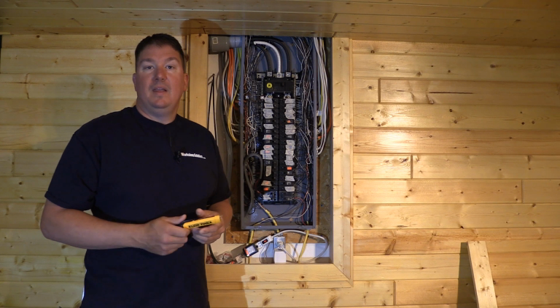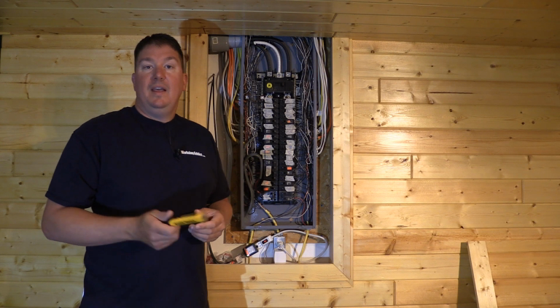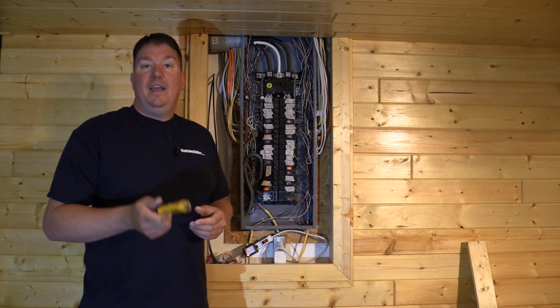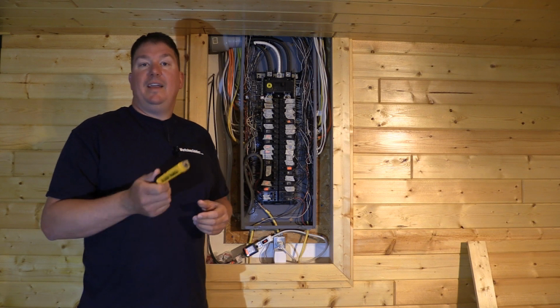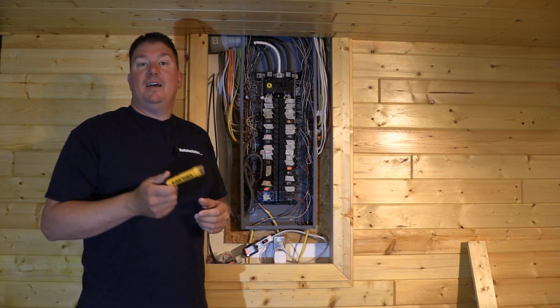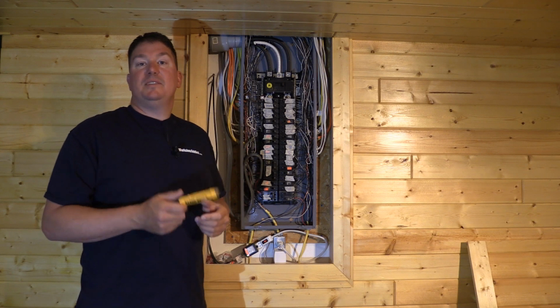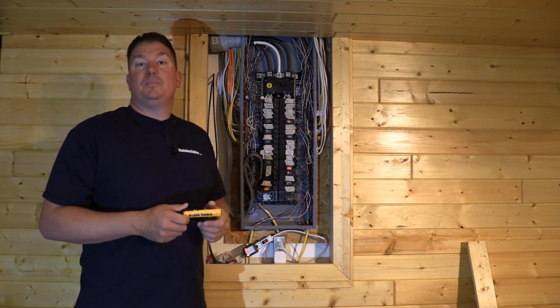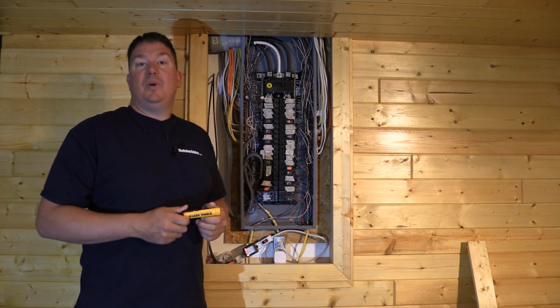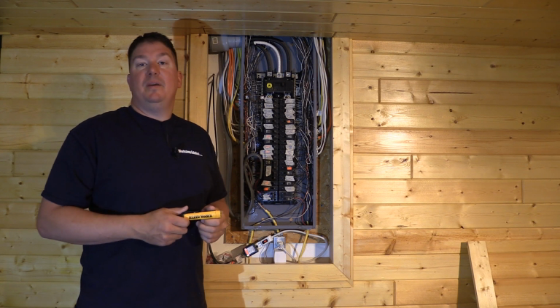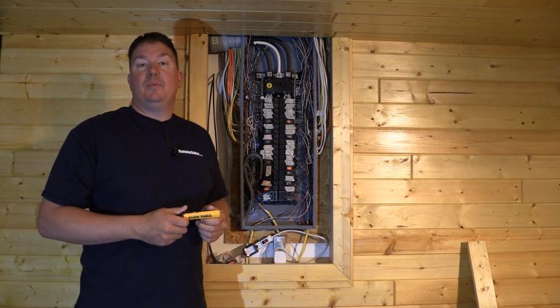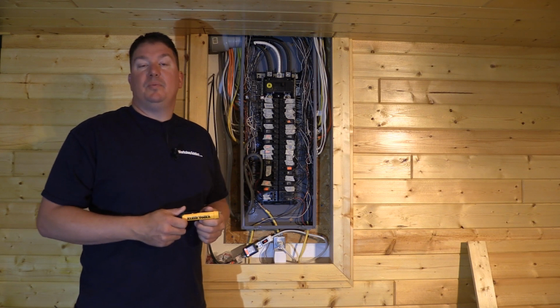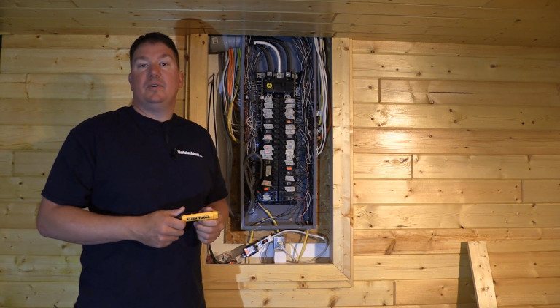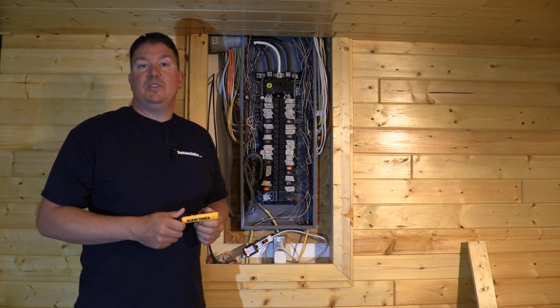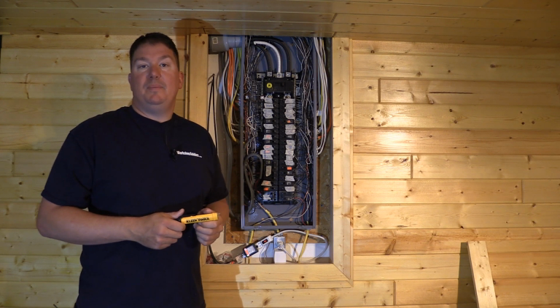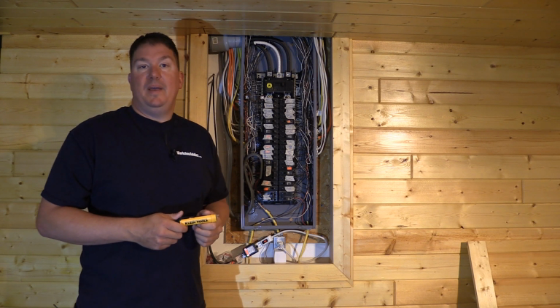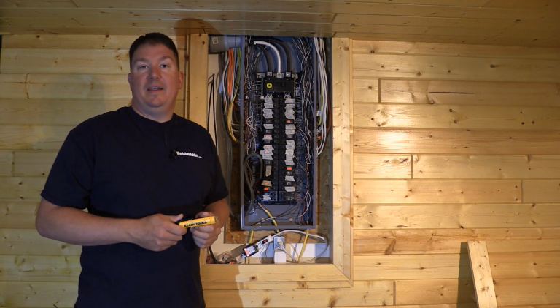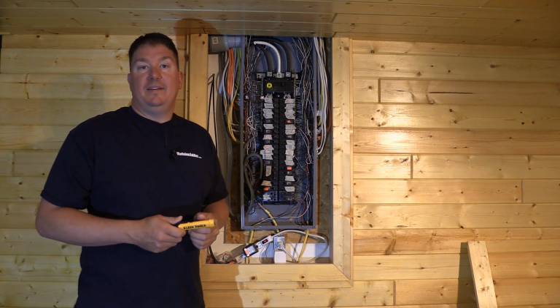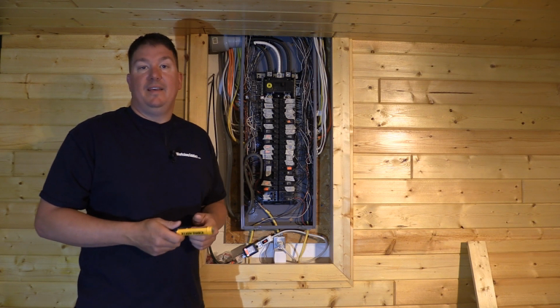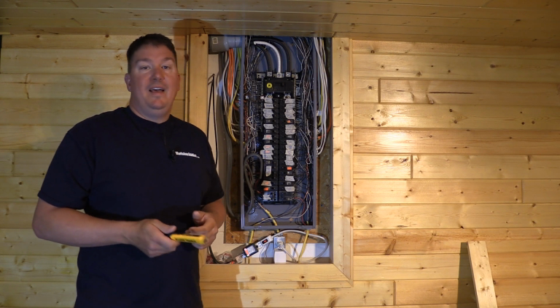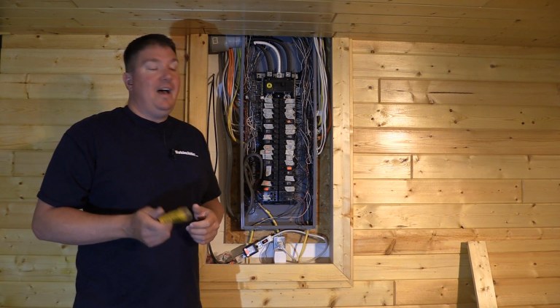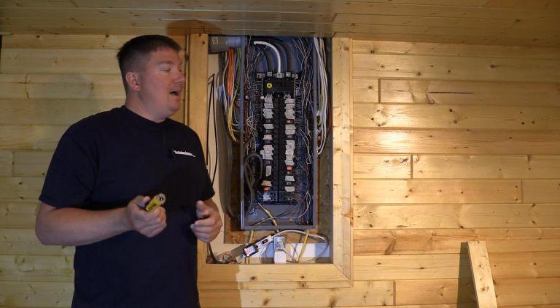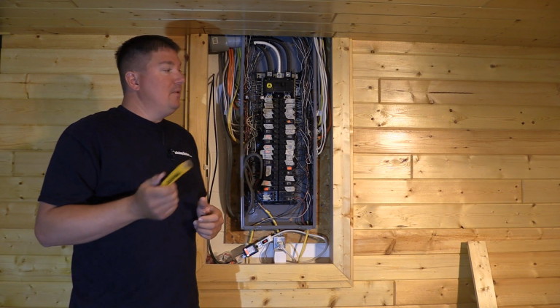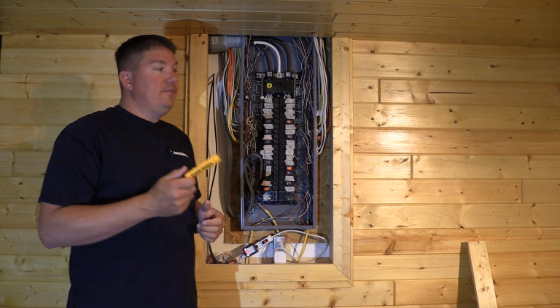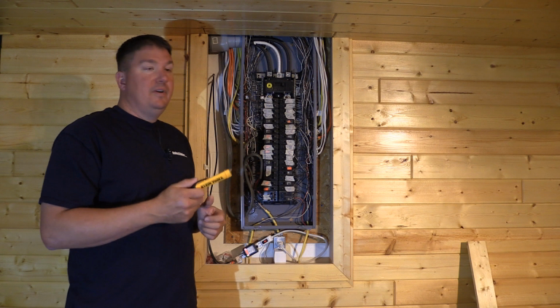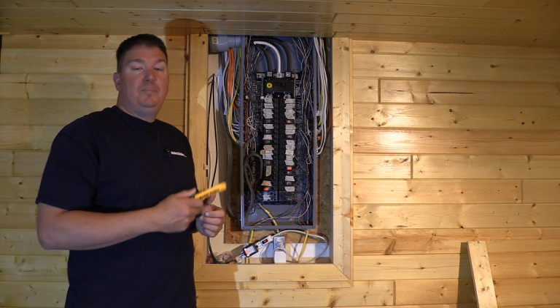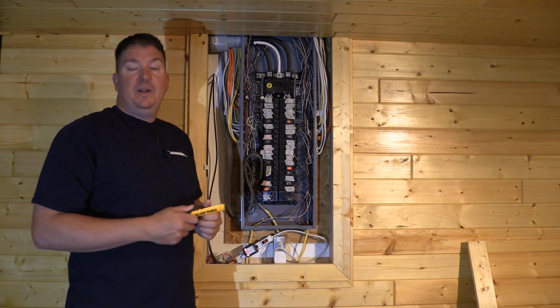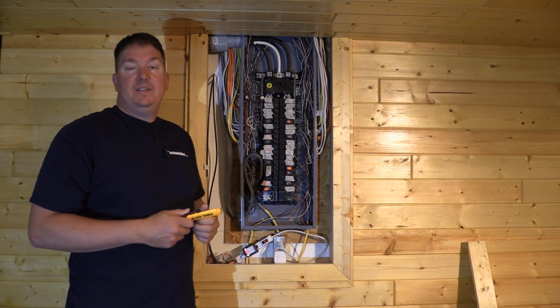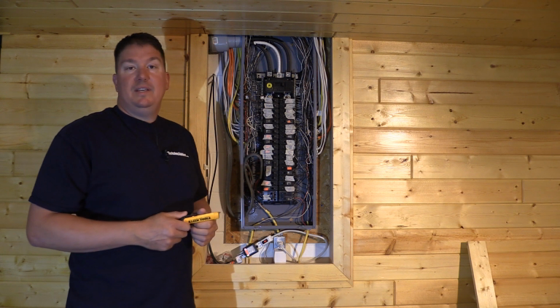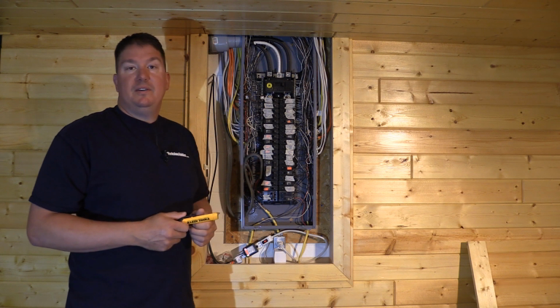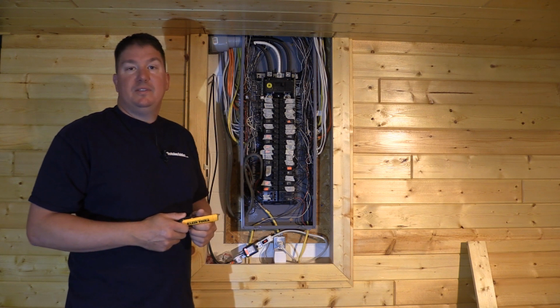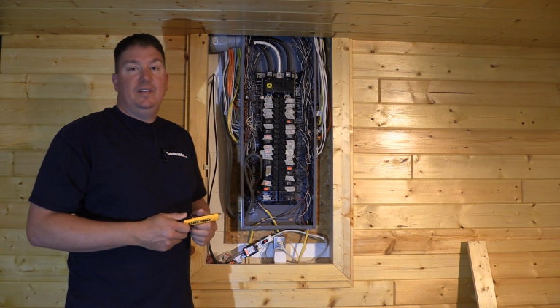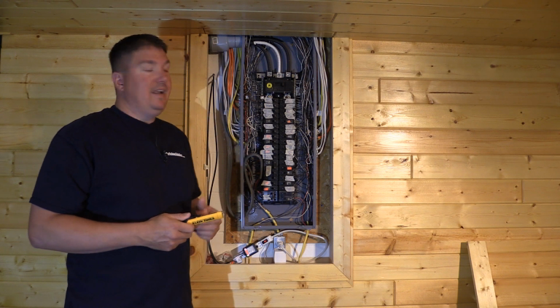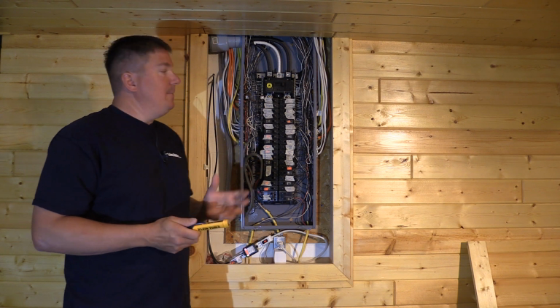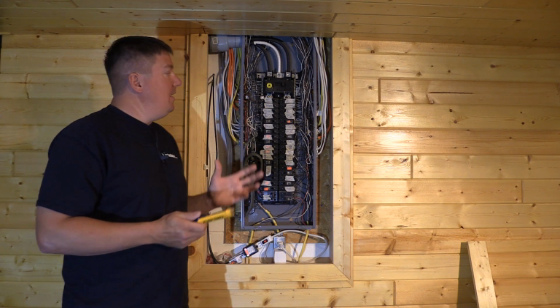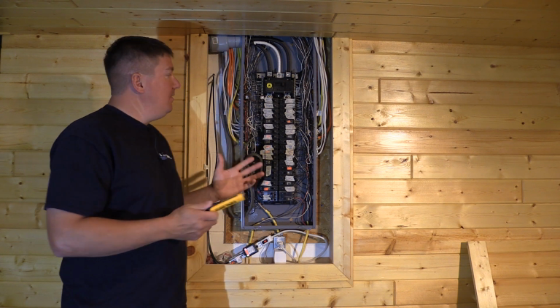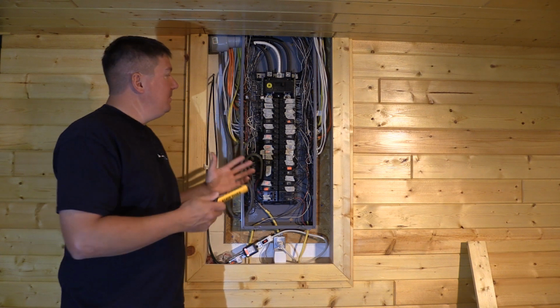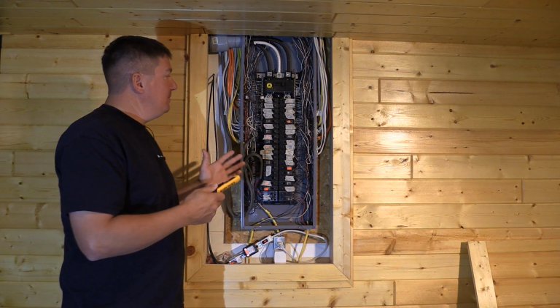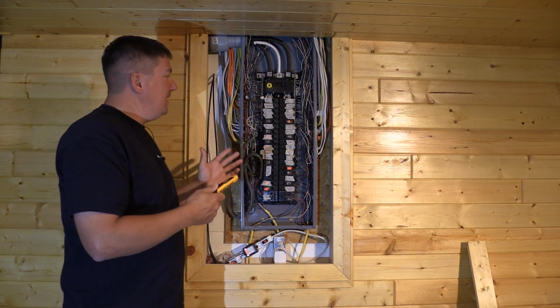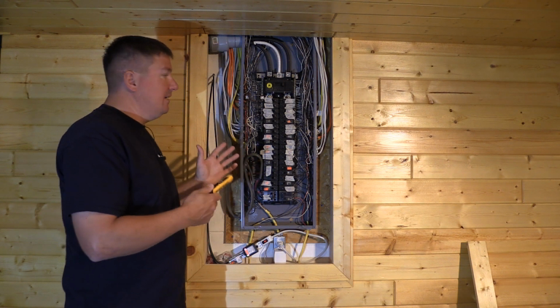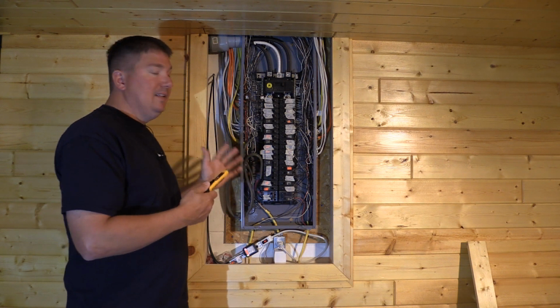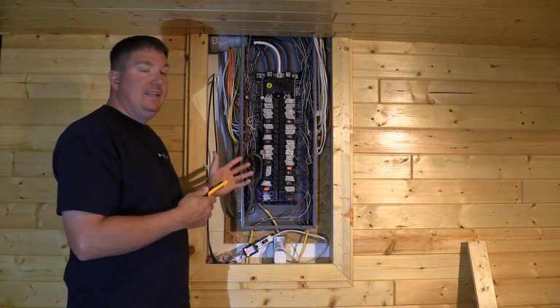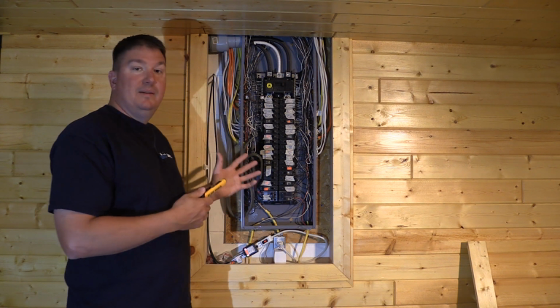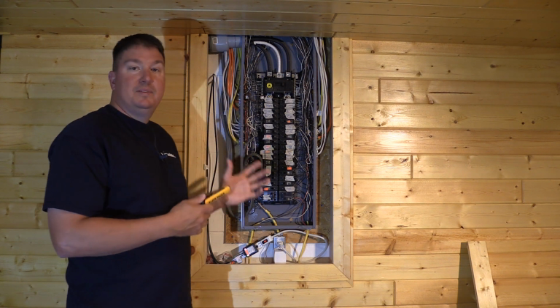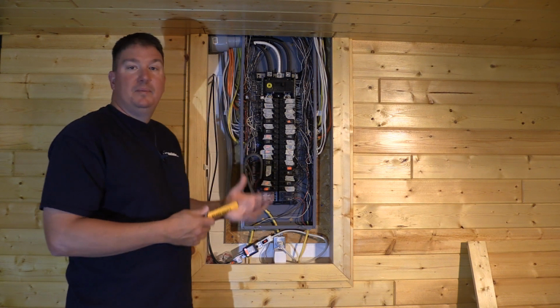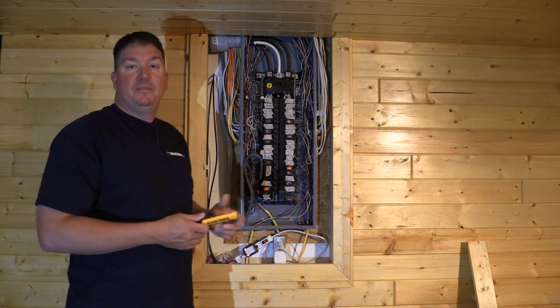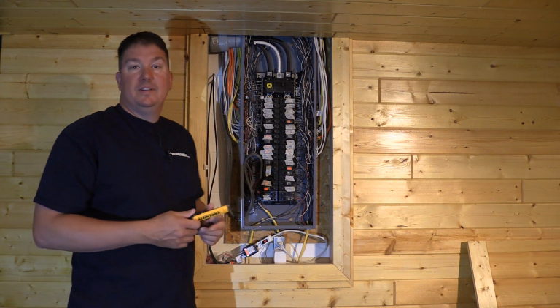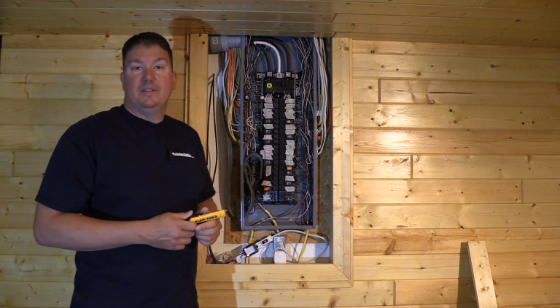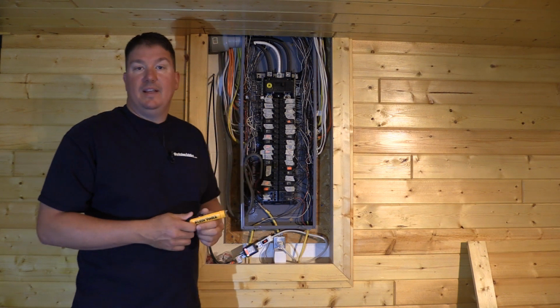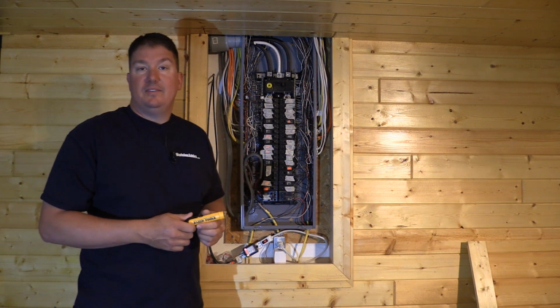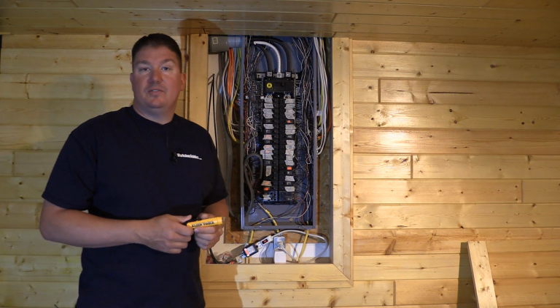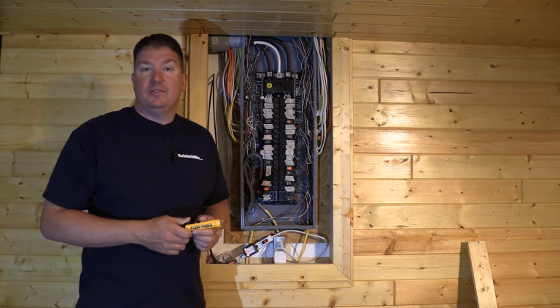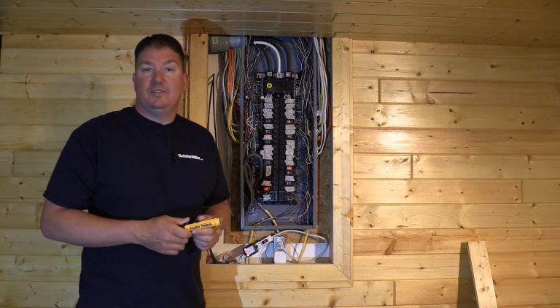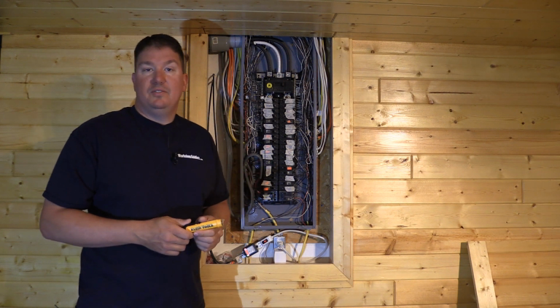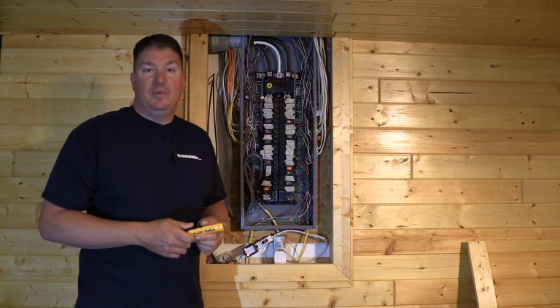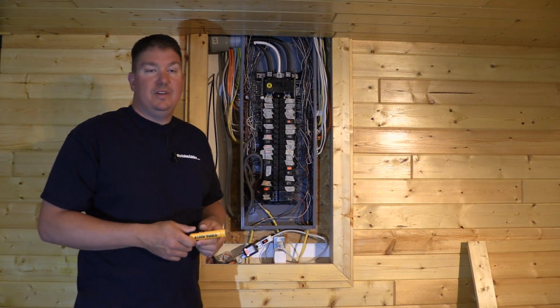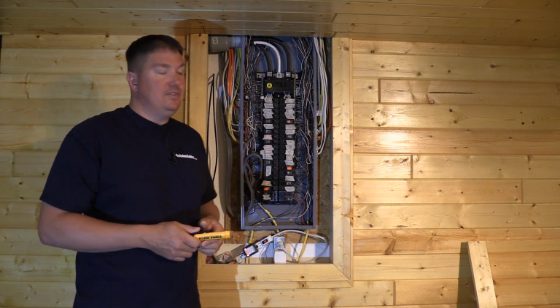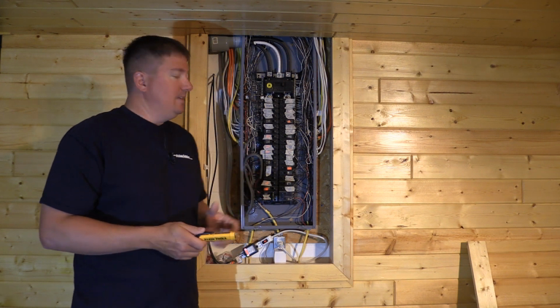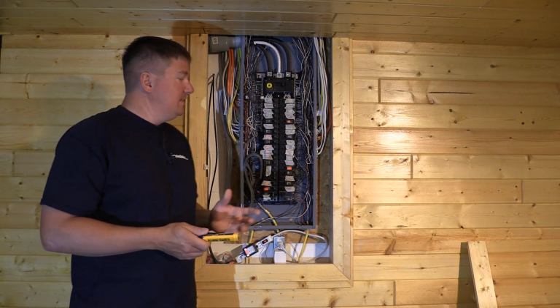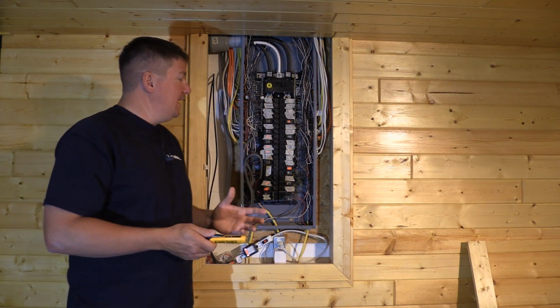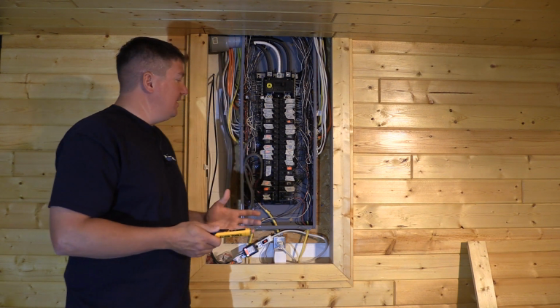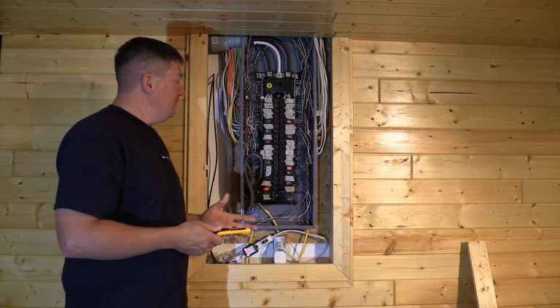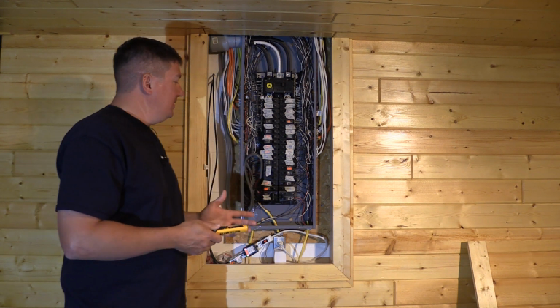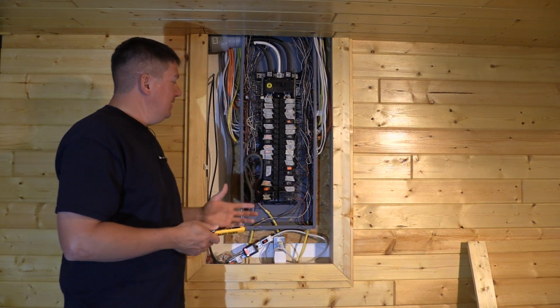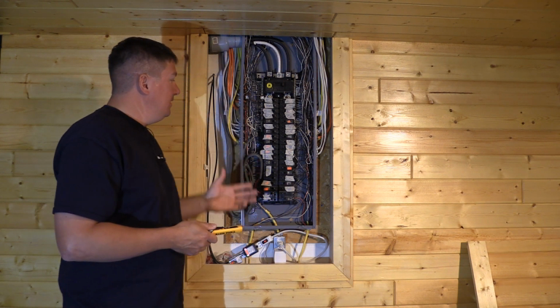Hey guys, Brian with Workshop Addict. I'm over at a buddy's house and I'm helping him clean up his electrical situation that he's got going here.